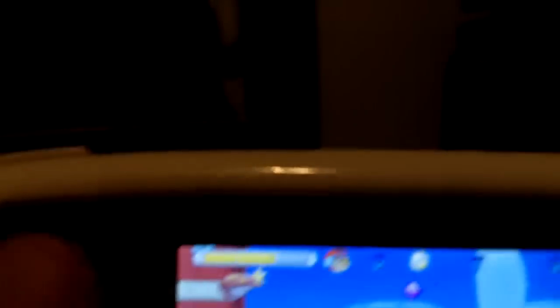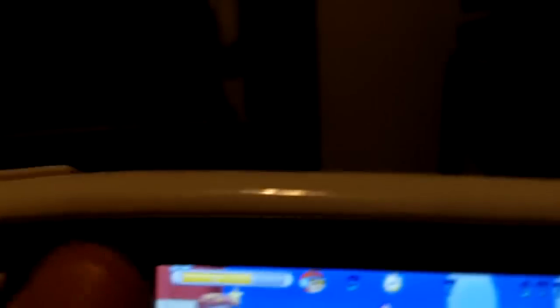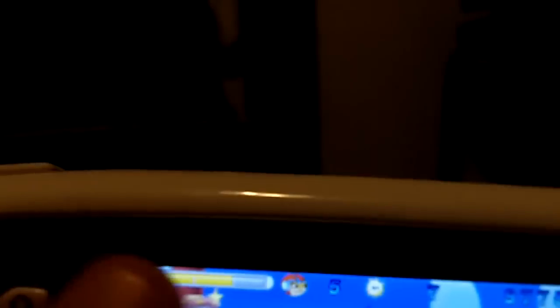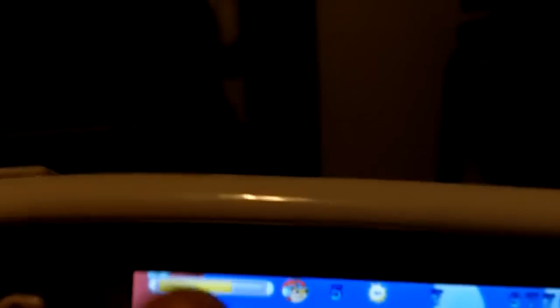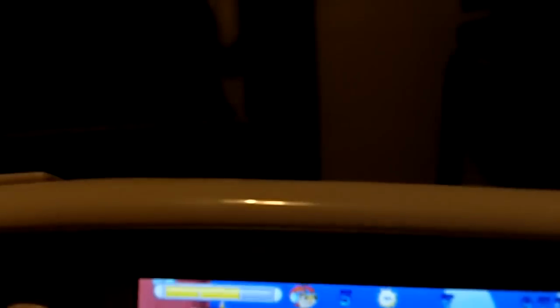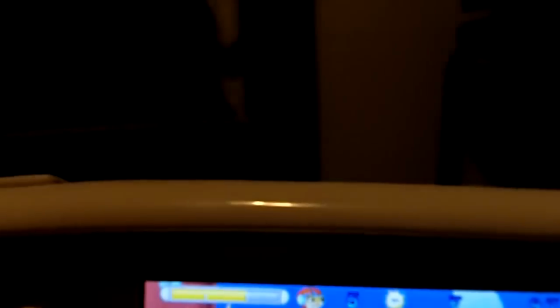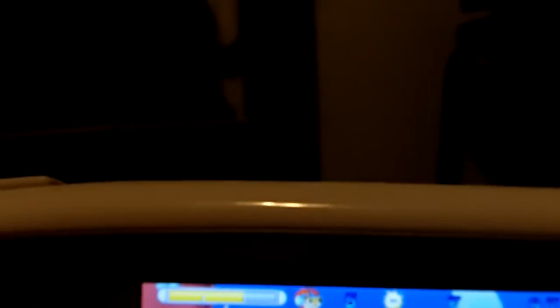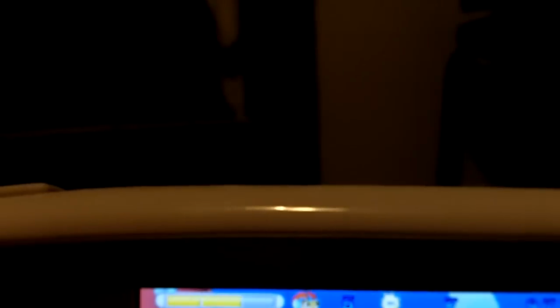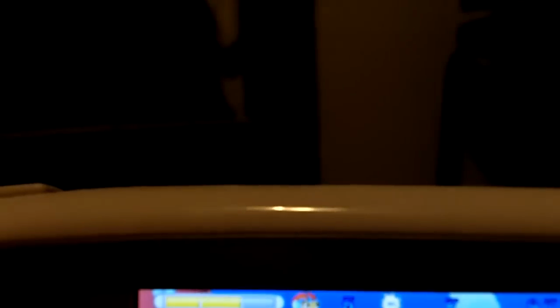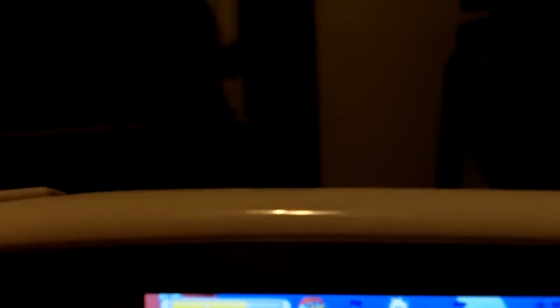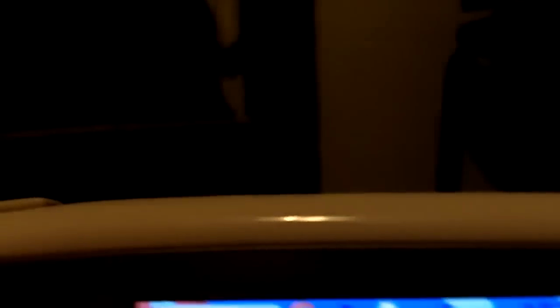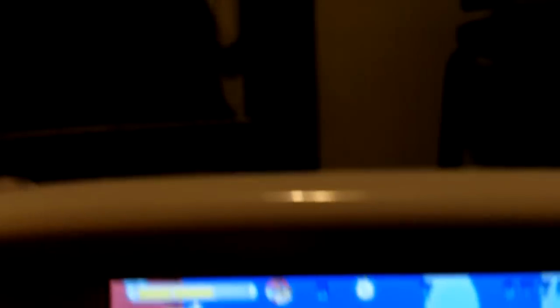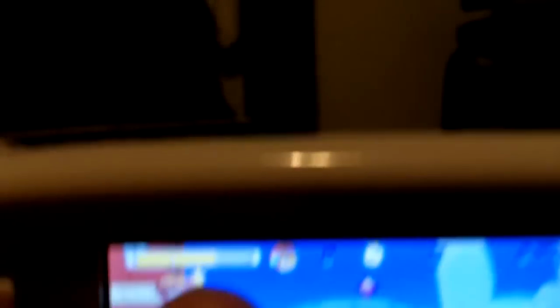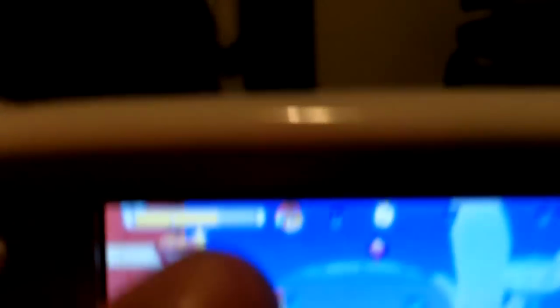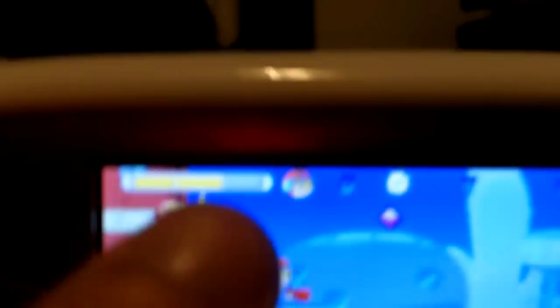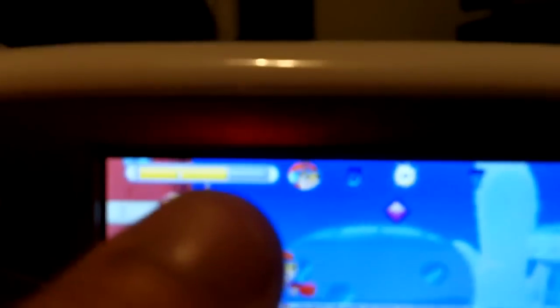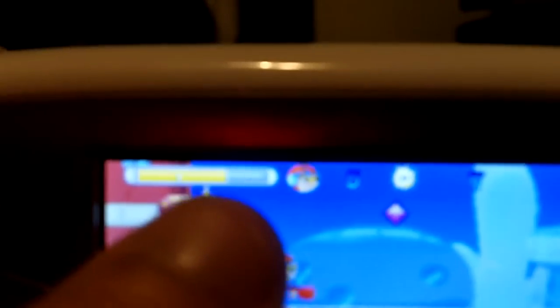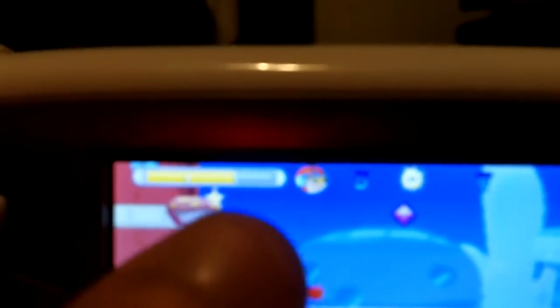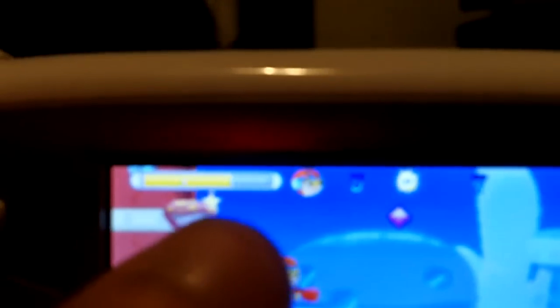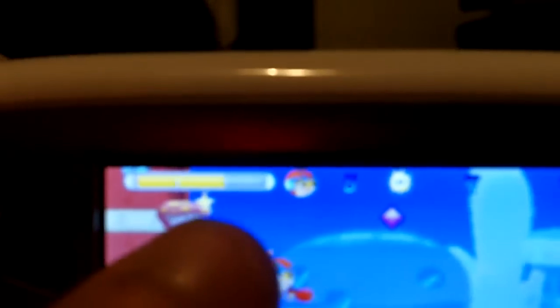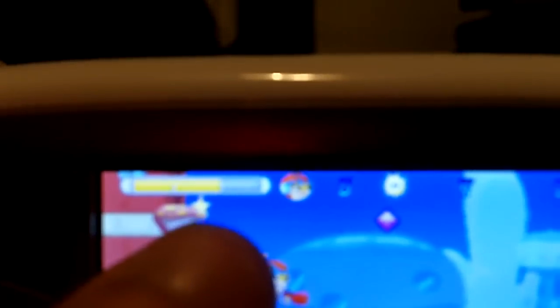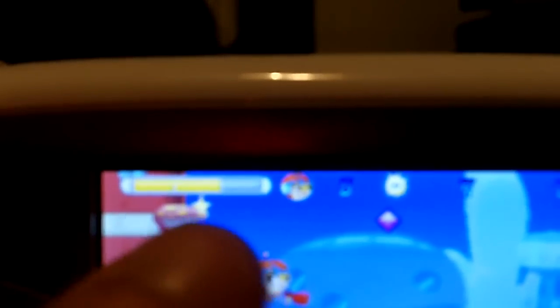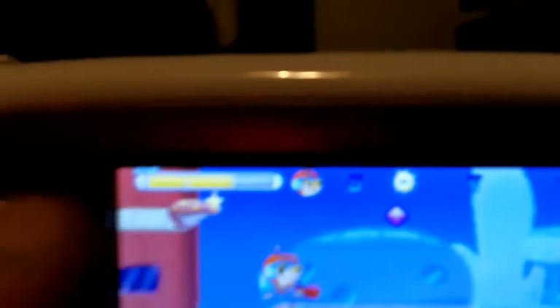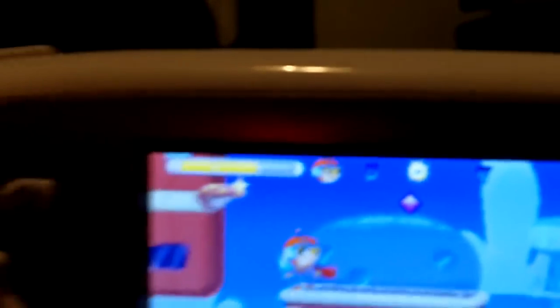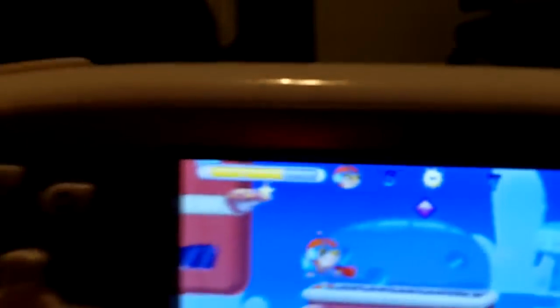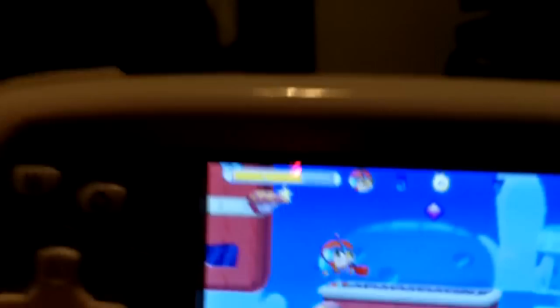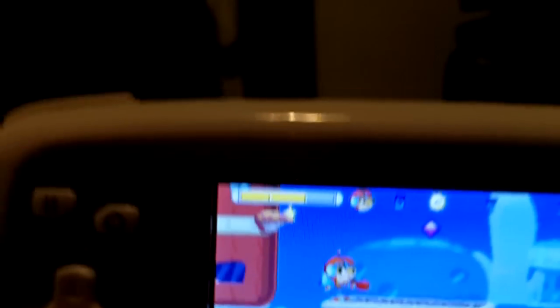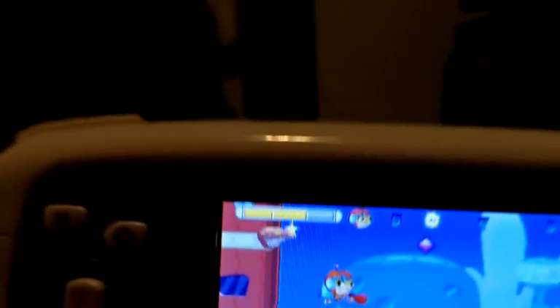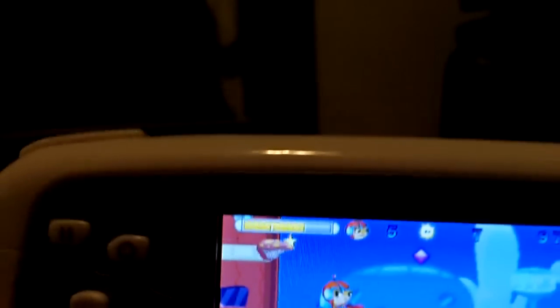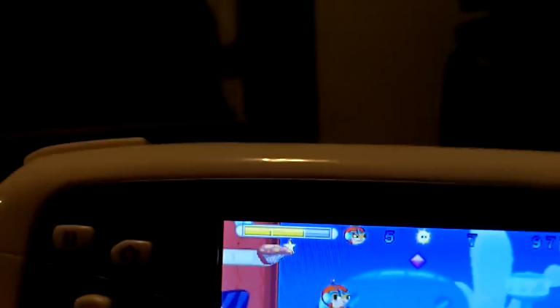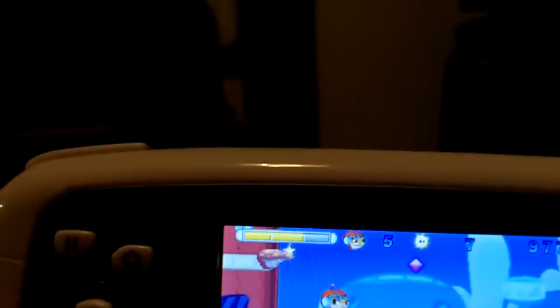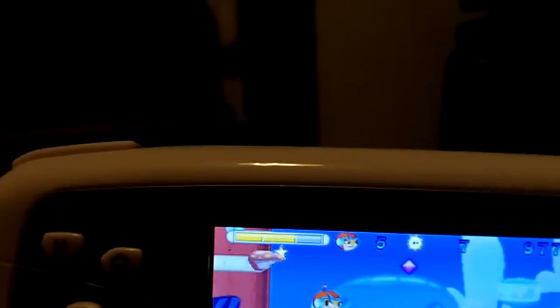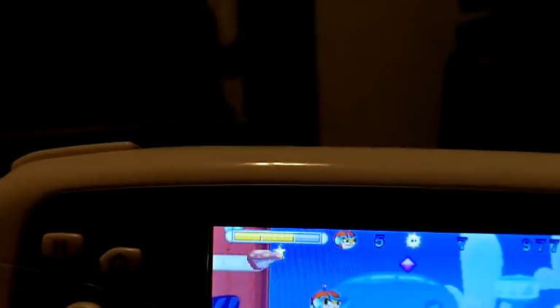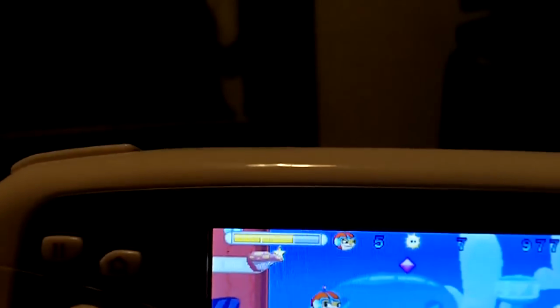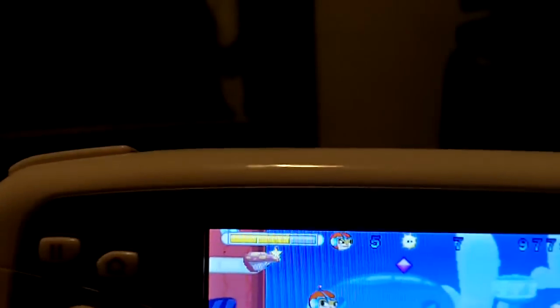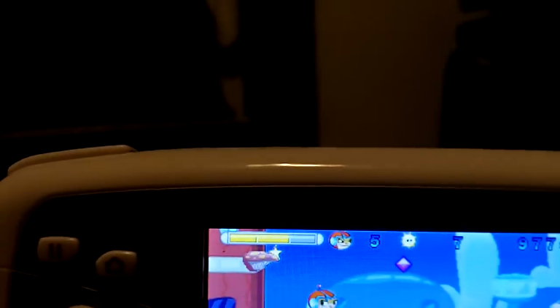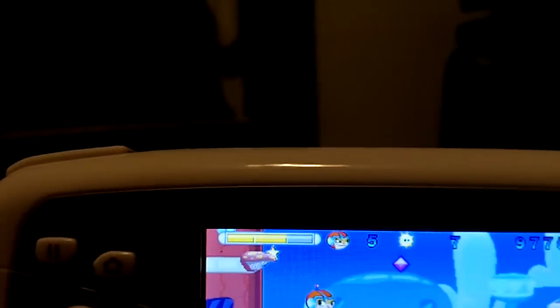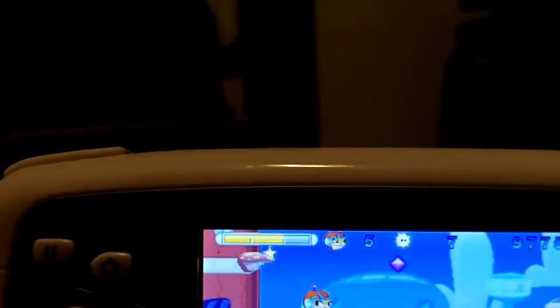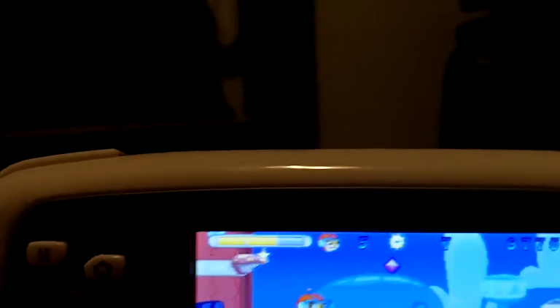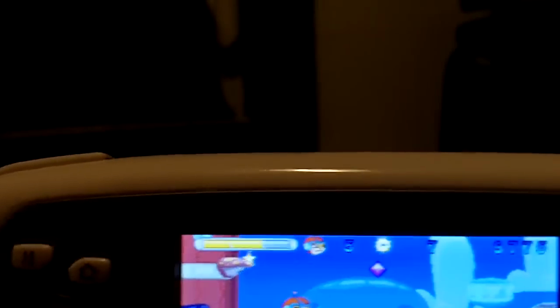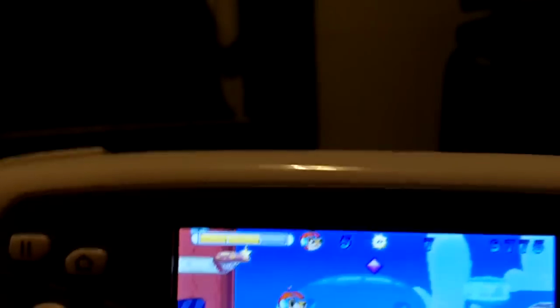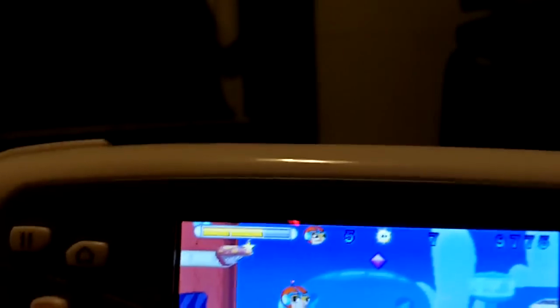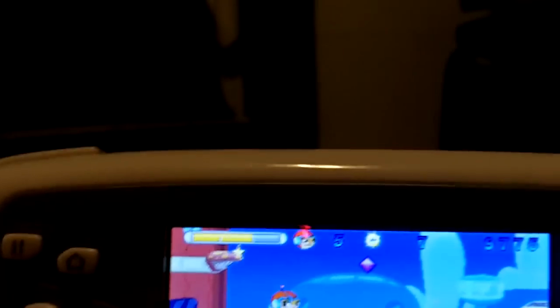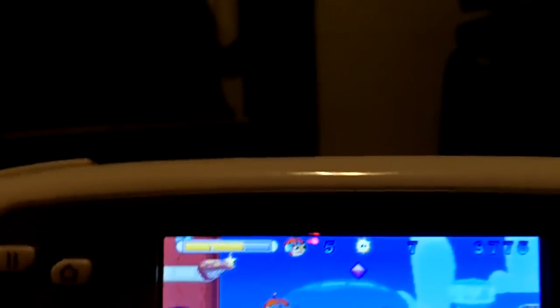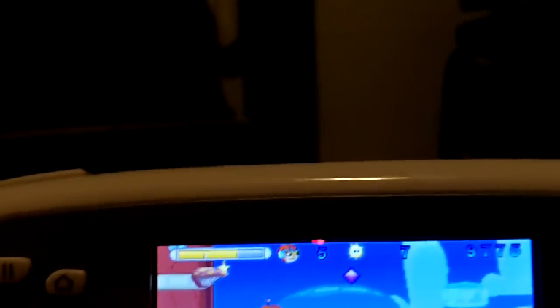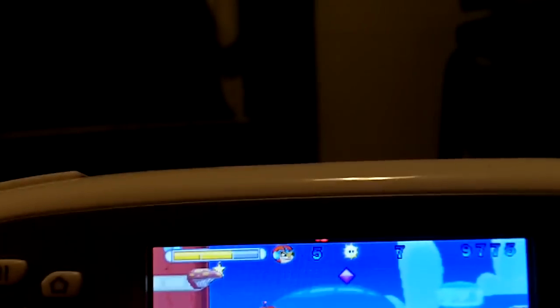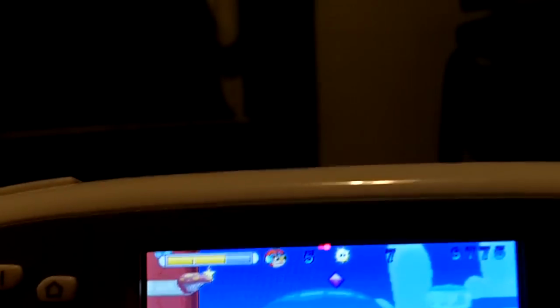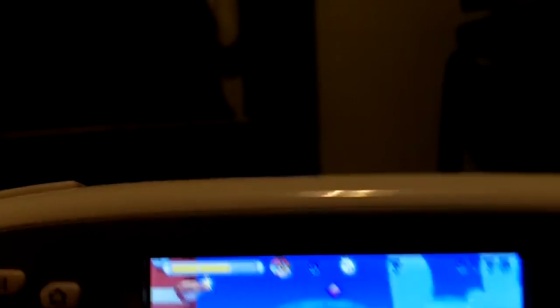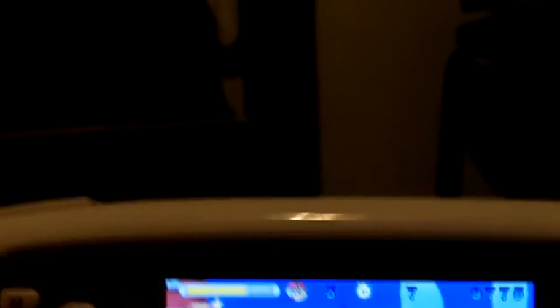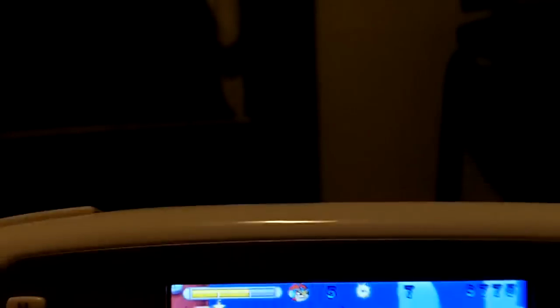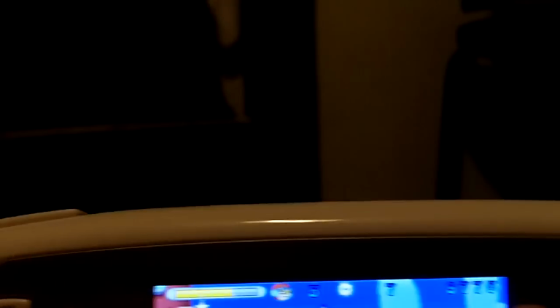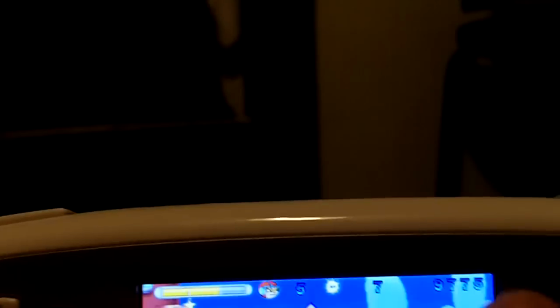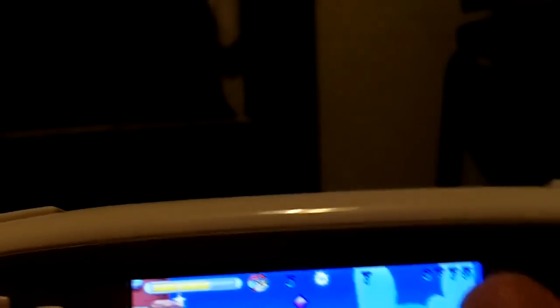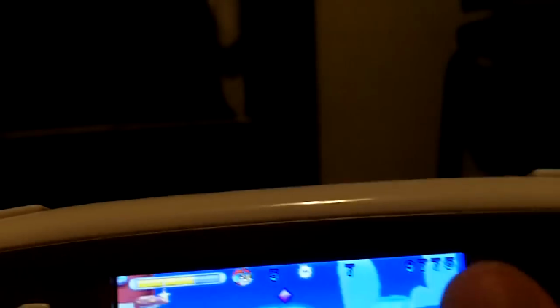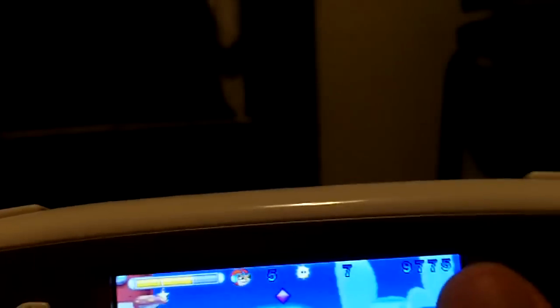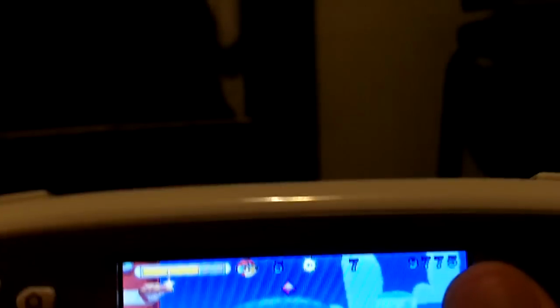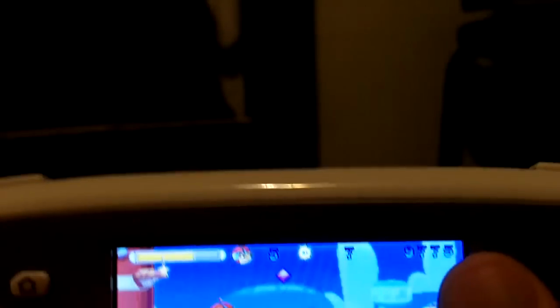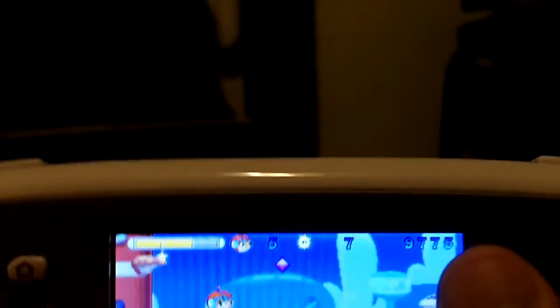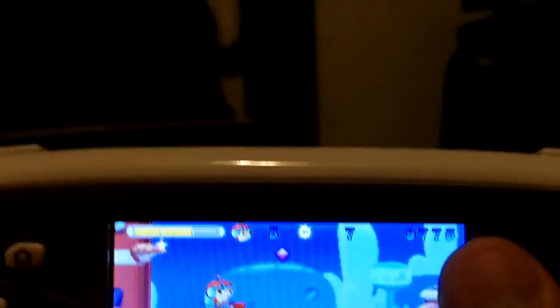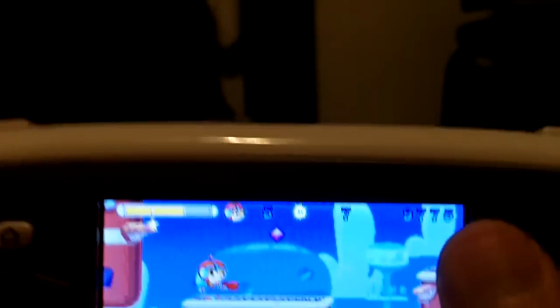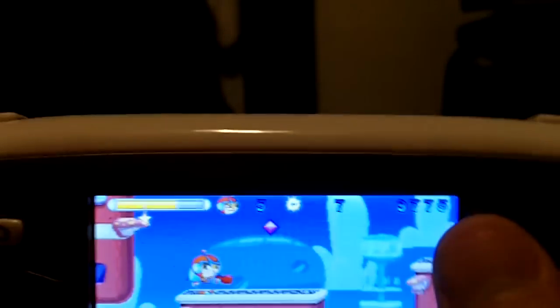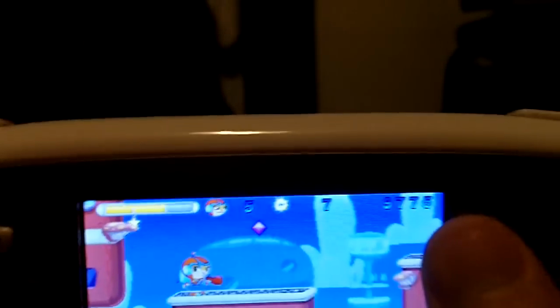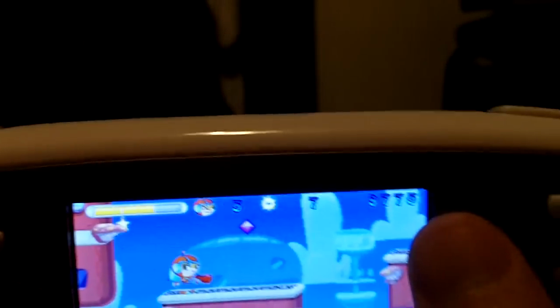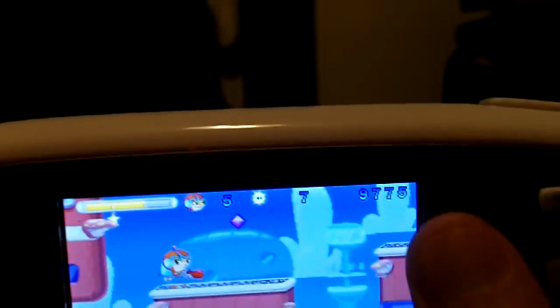The tap bar is your health and your score is on the top.